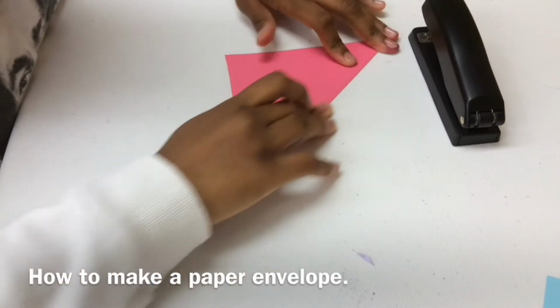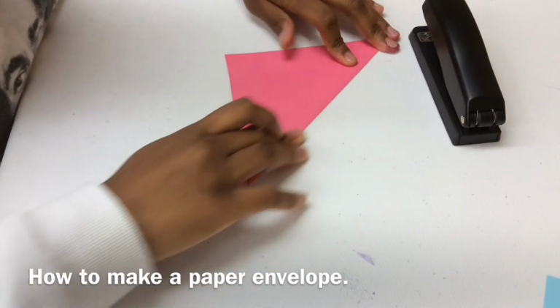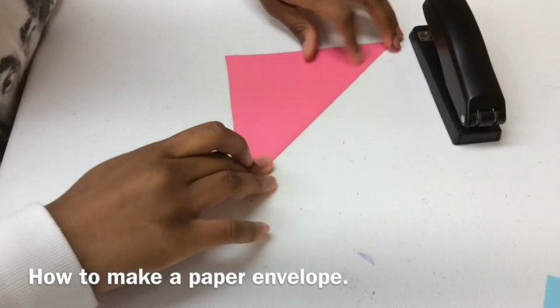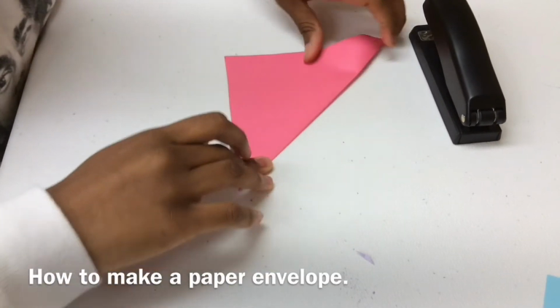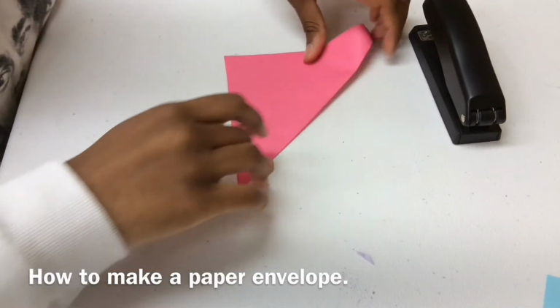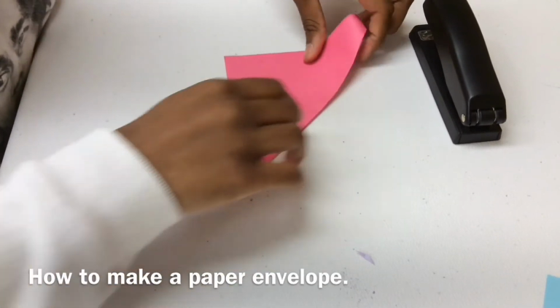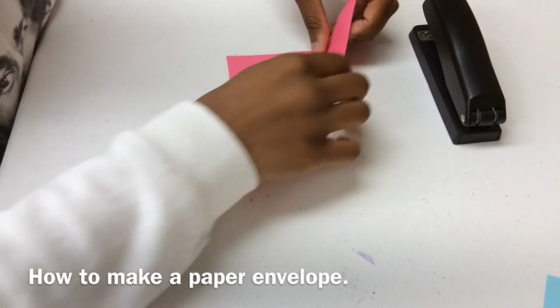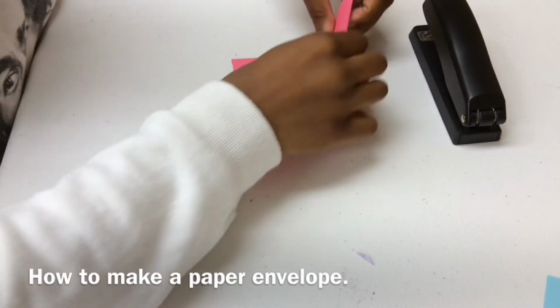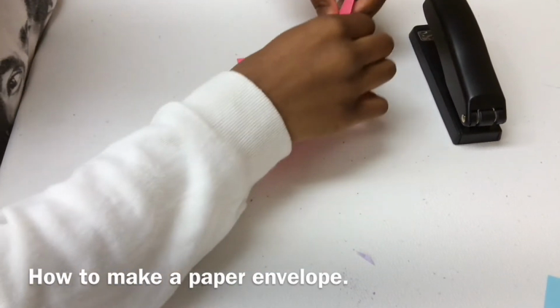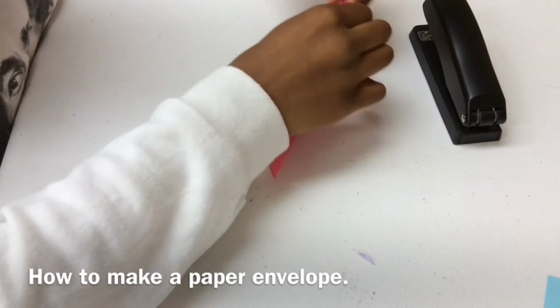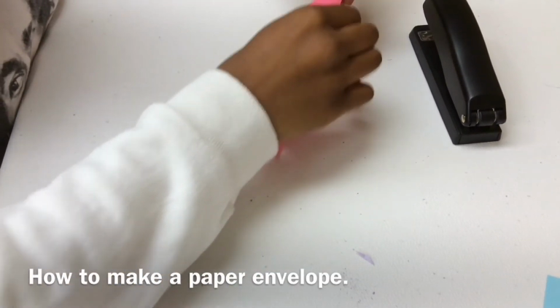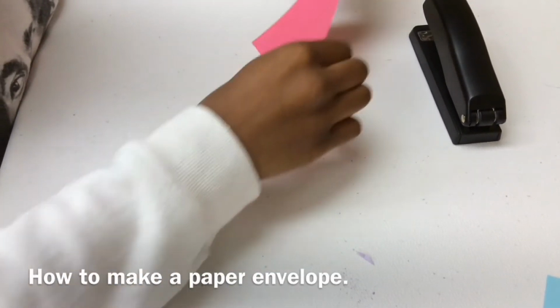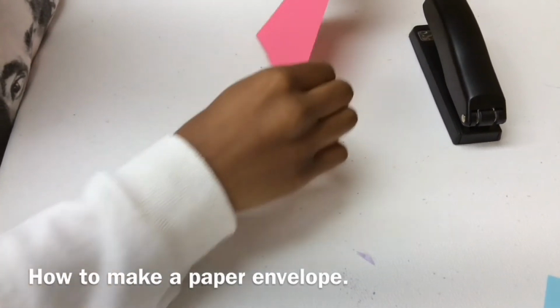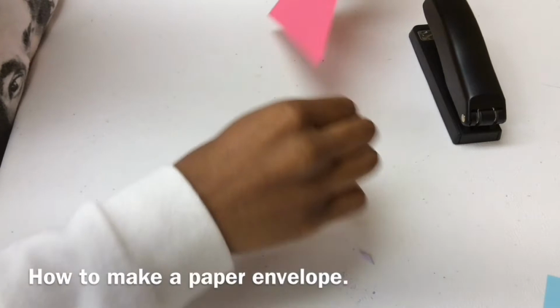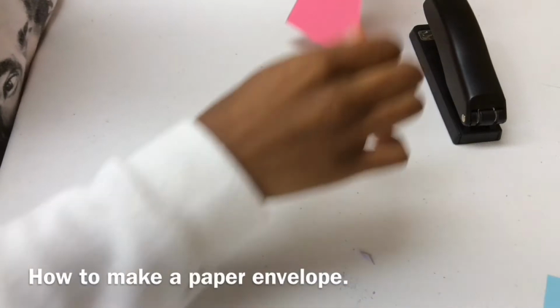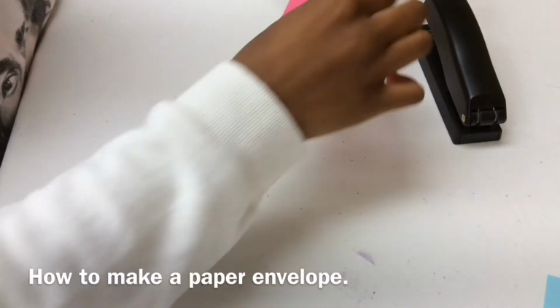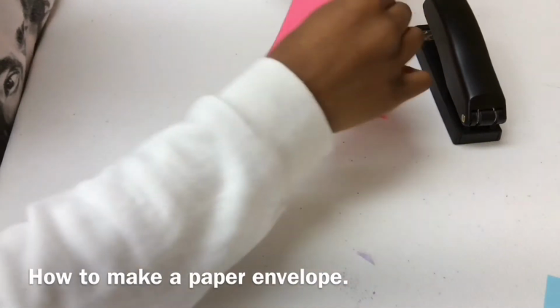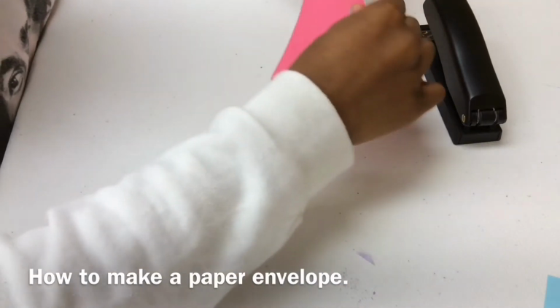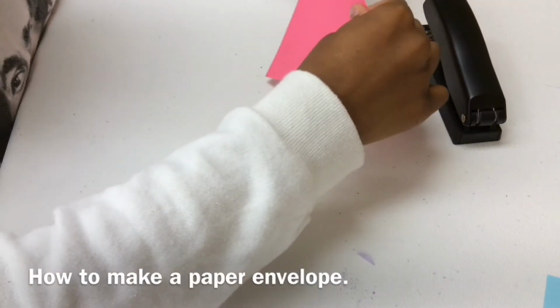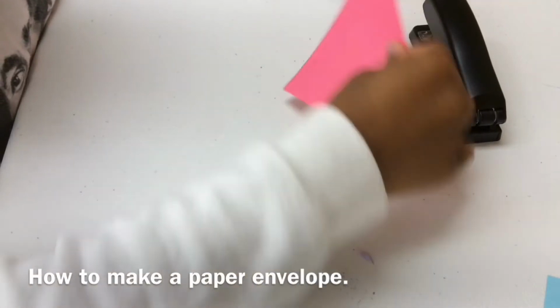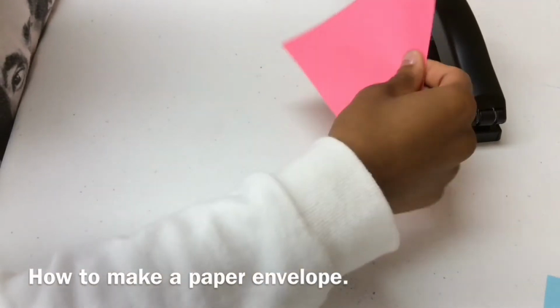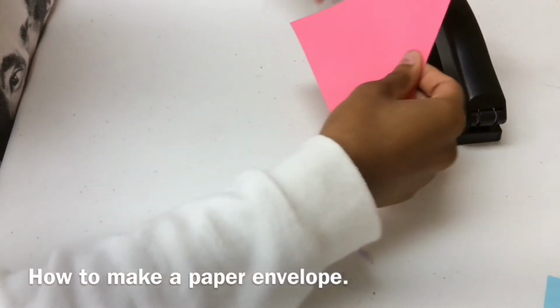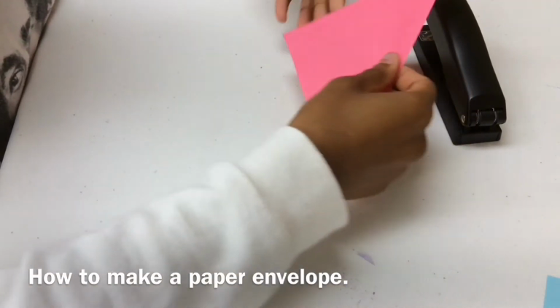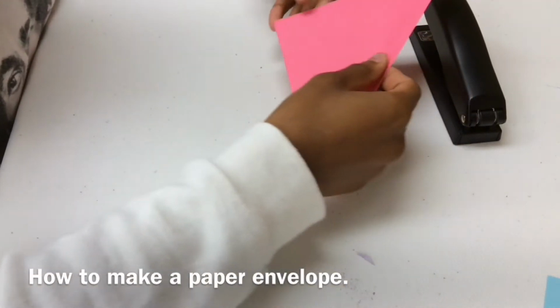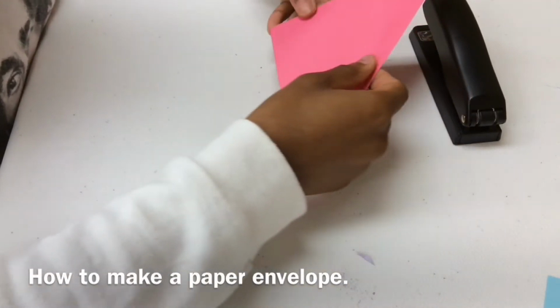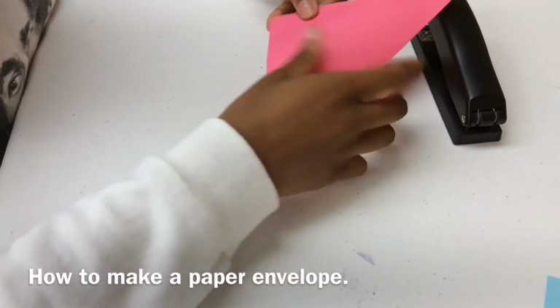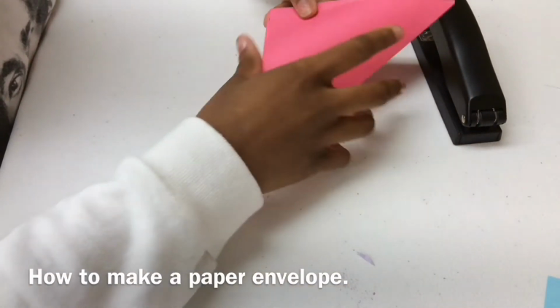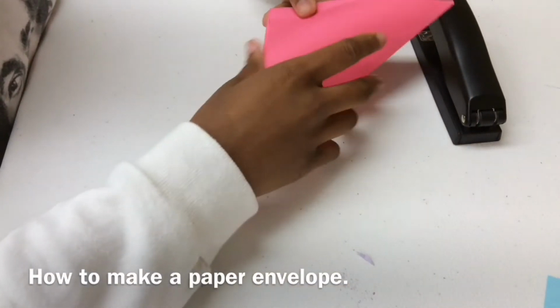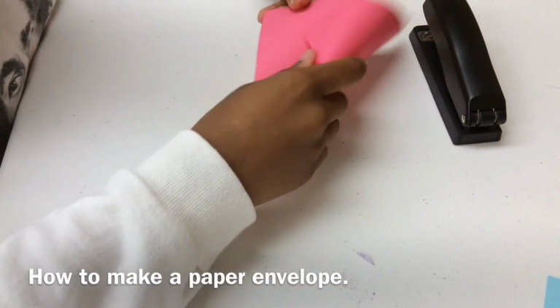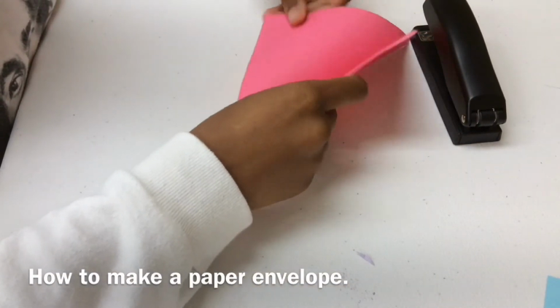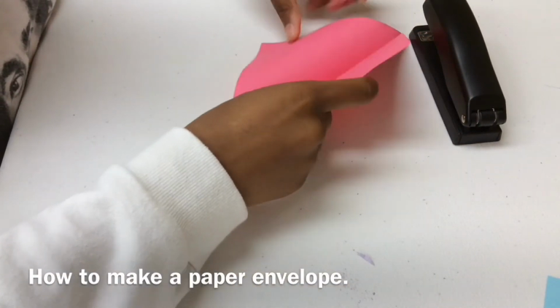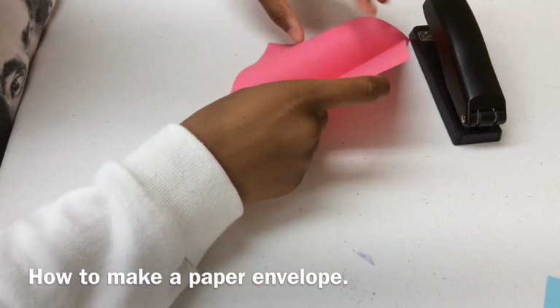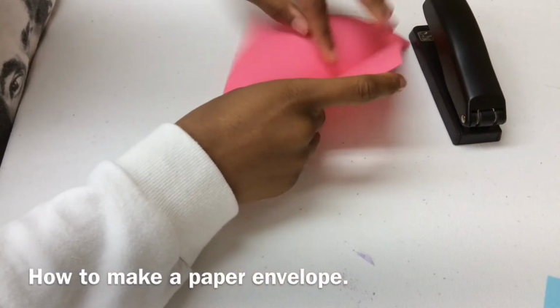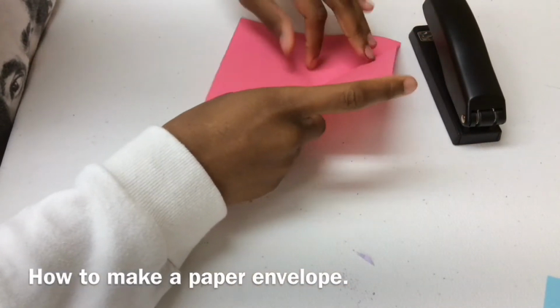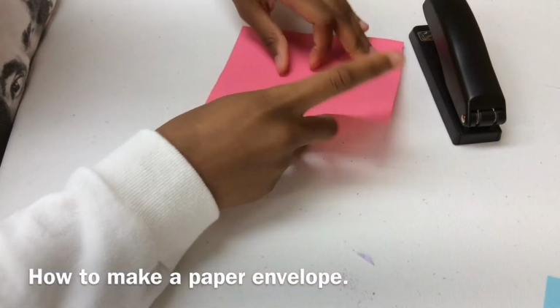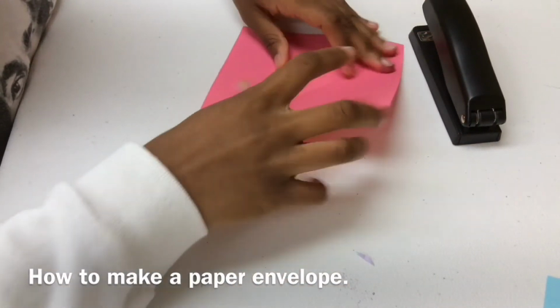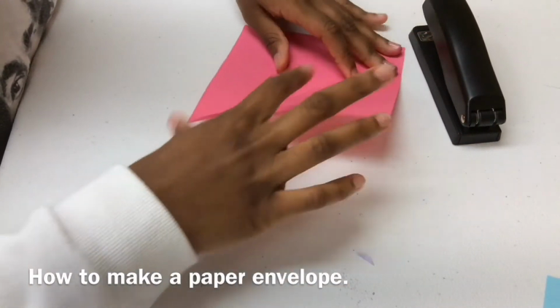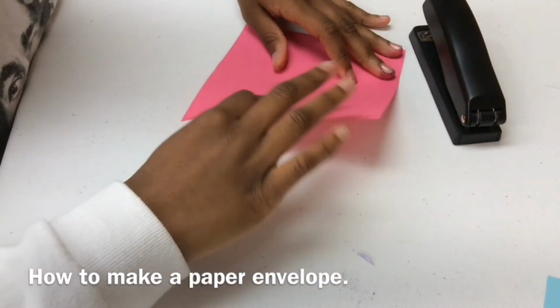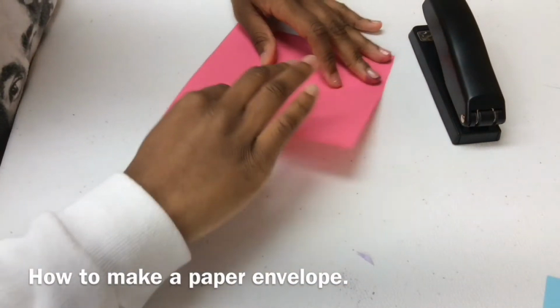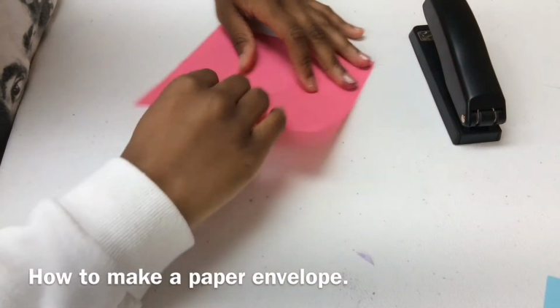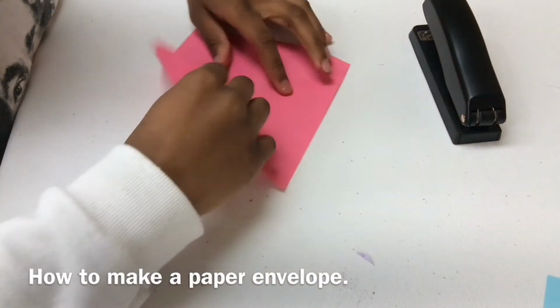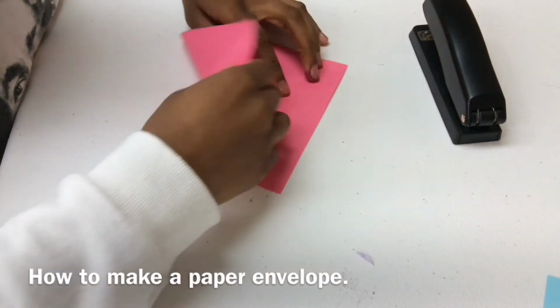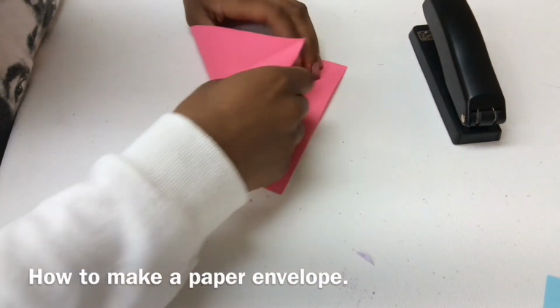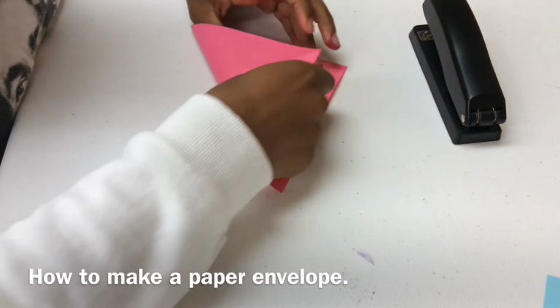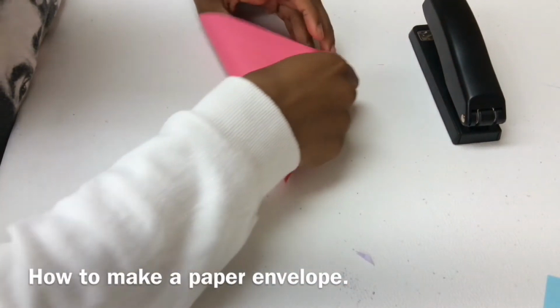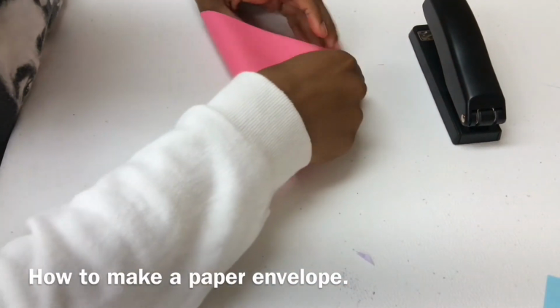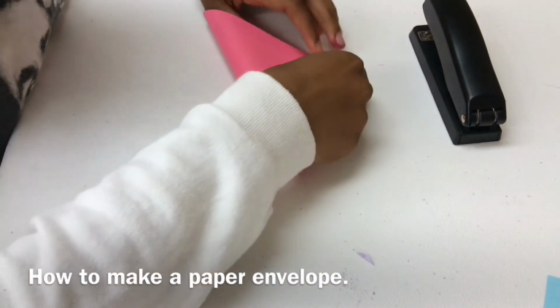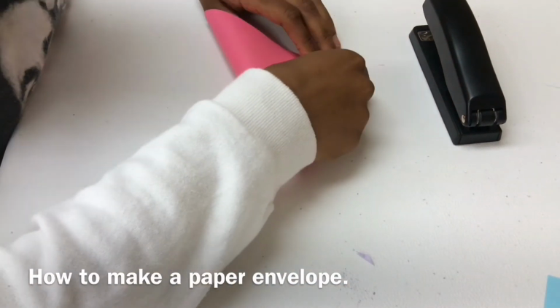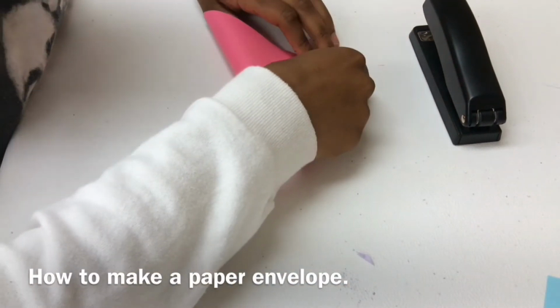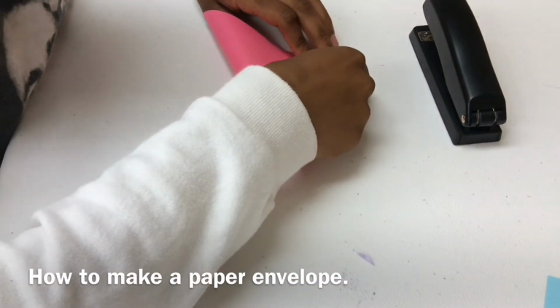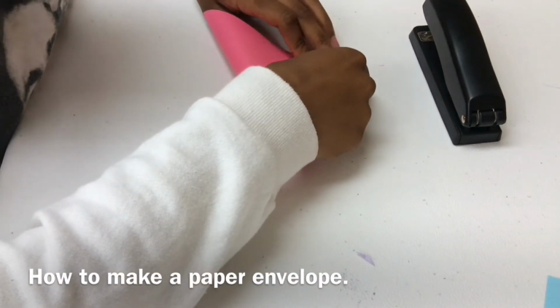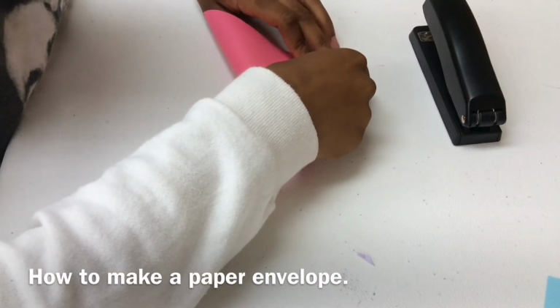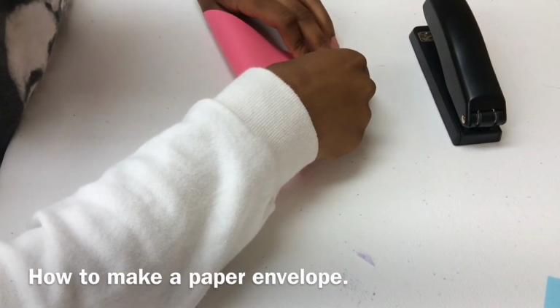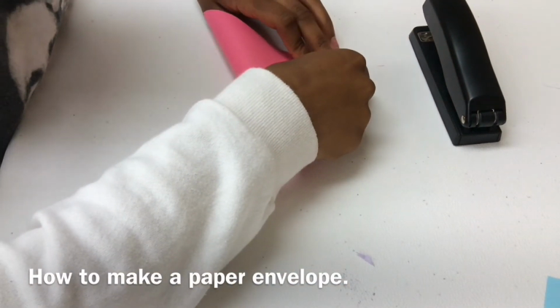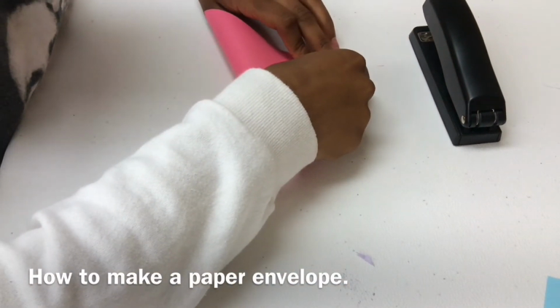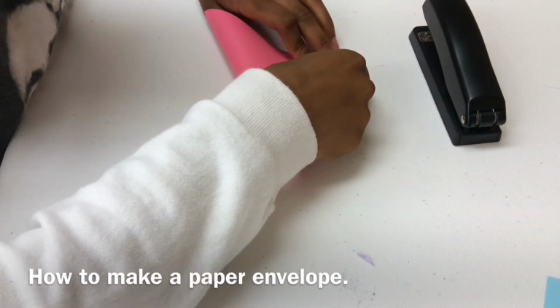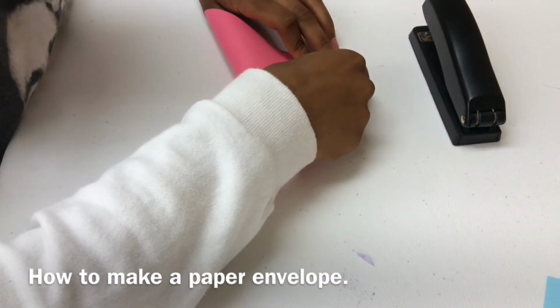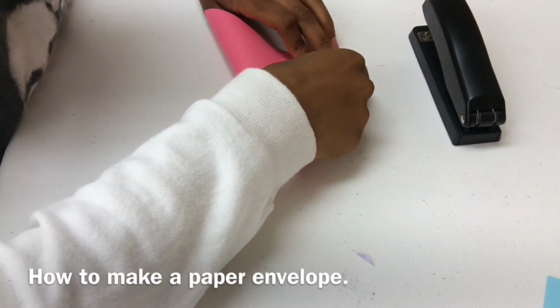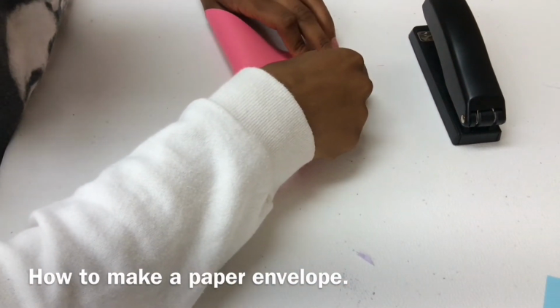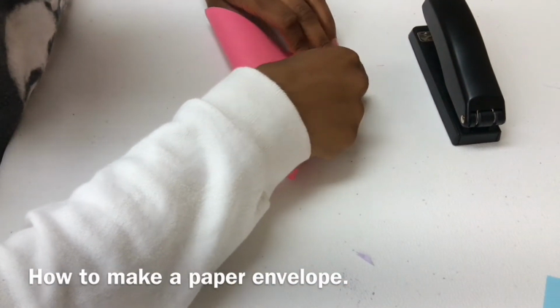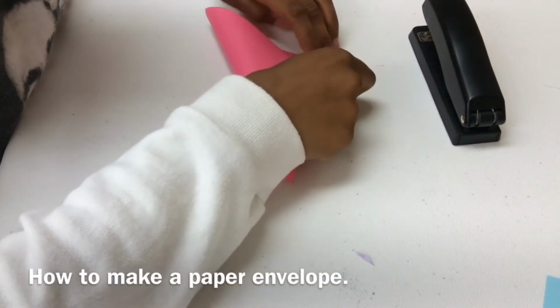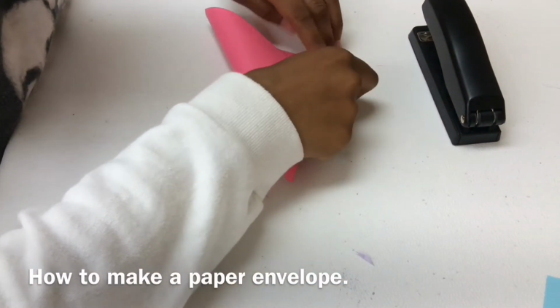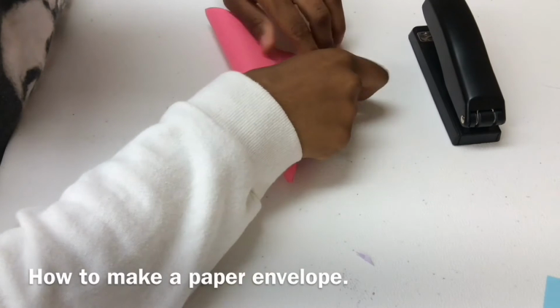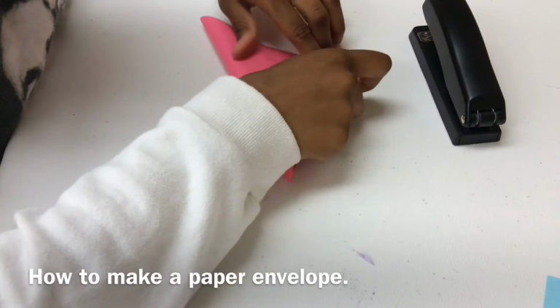Then, once you do that, you will fold the paper square diagonally, and then you will unfold it and fold it up.